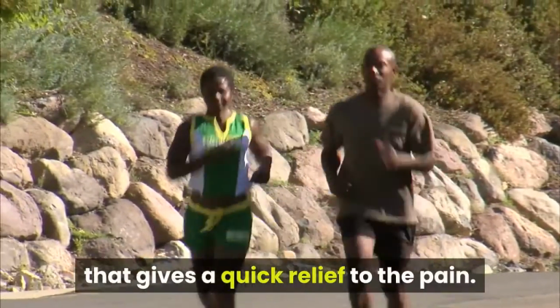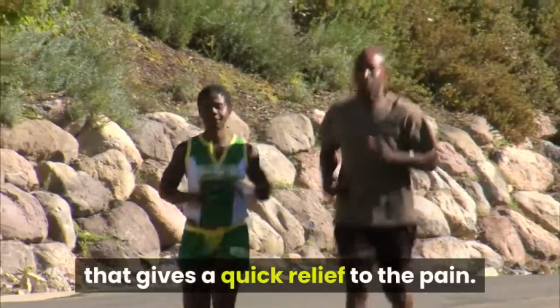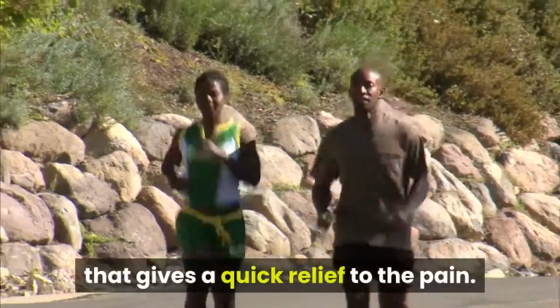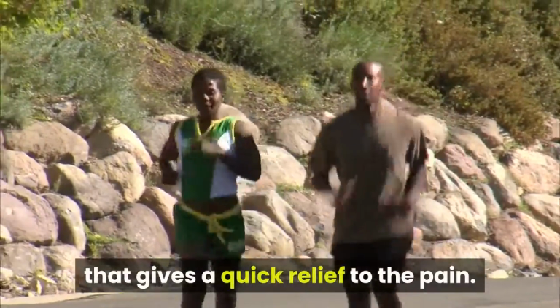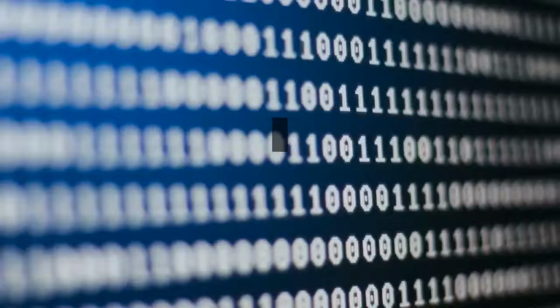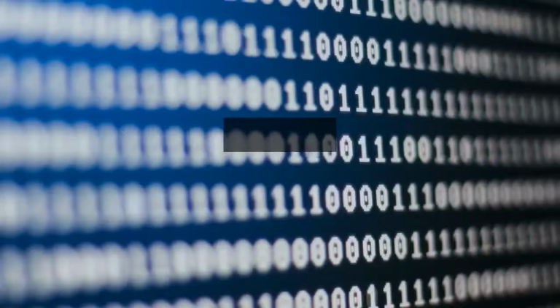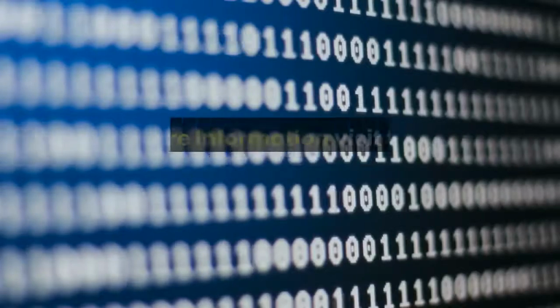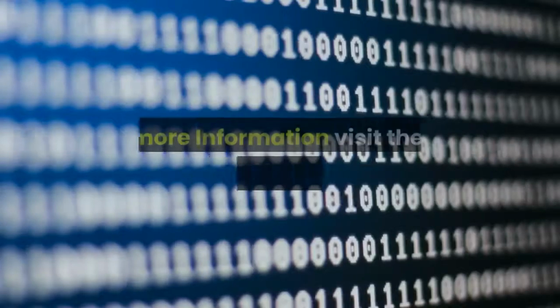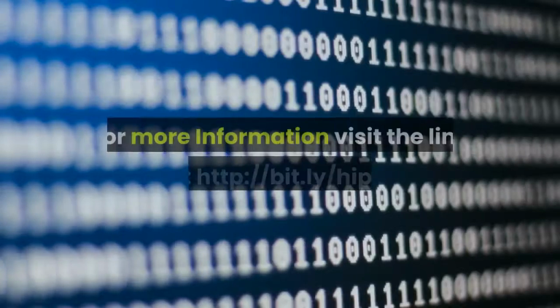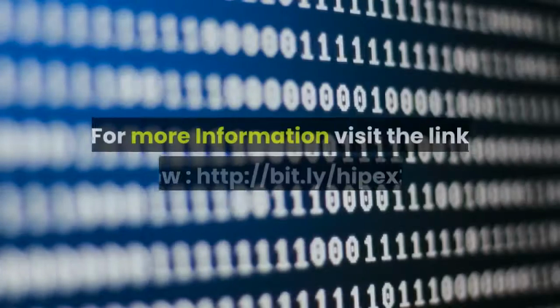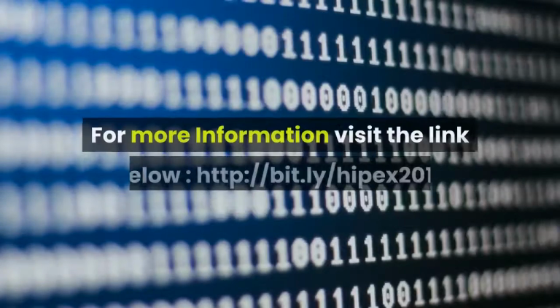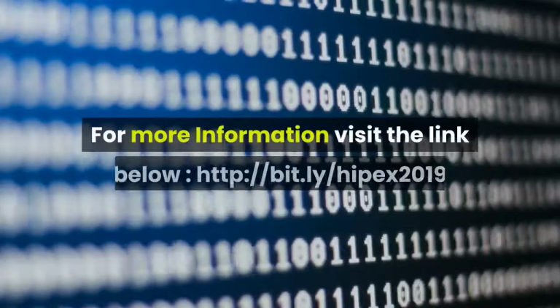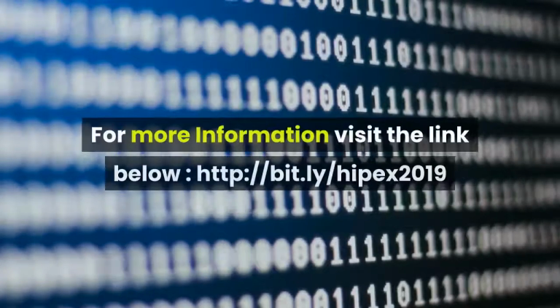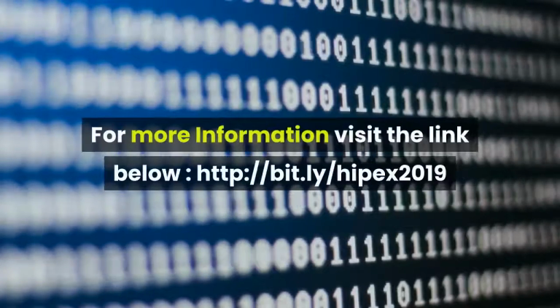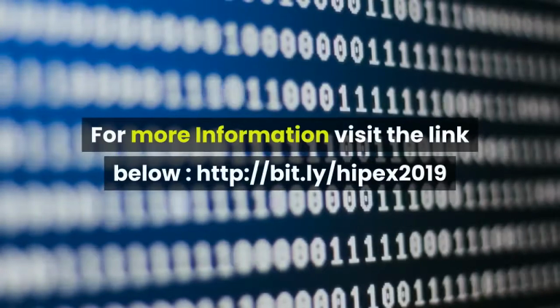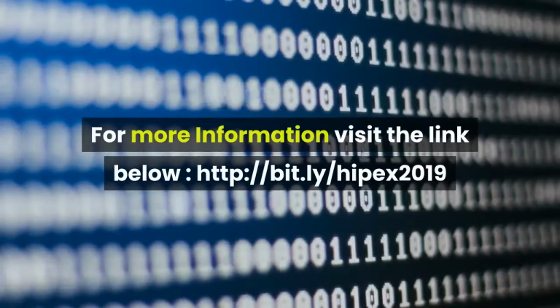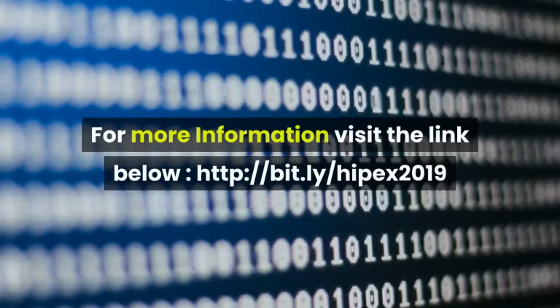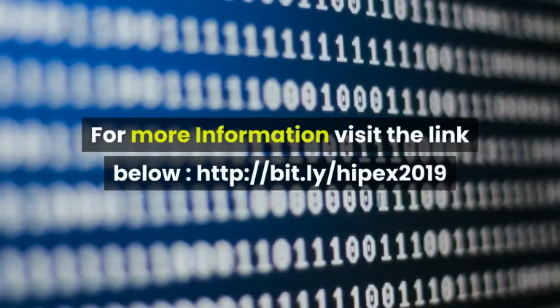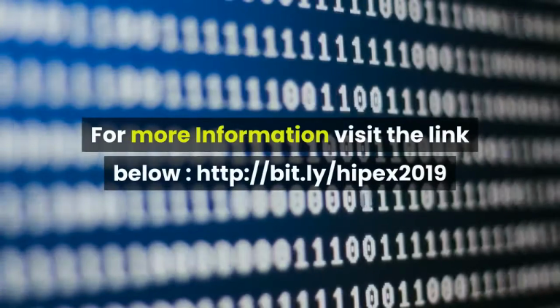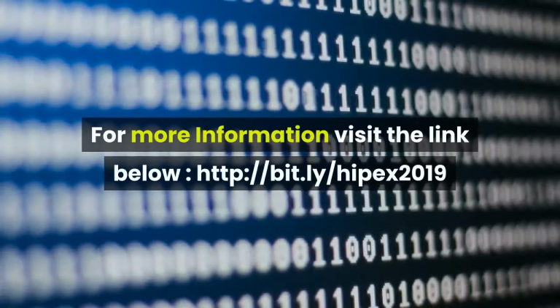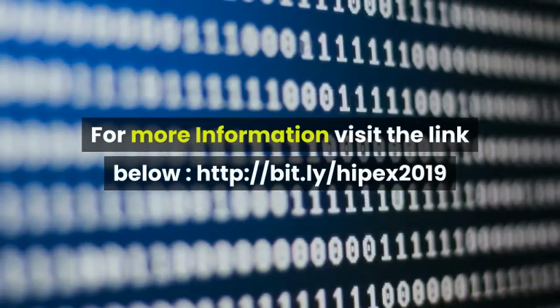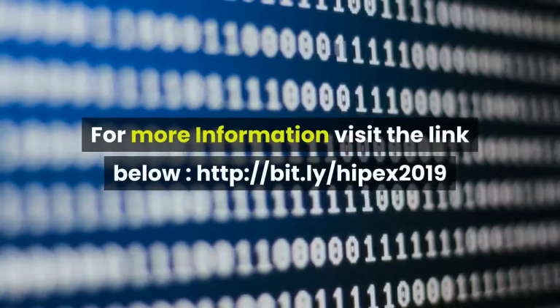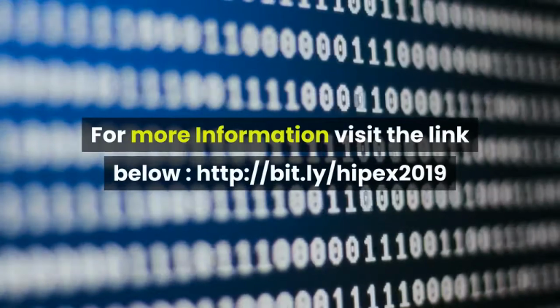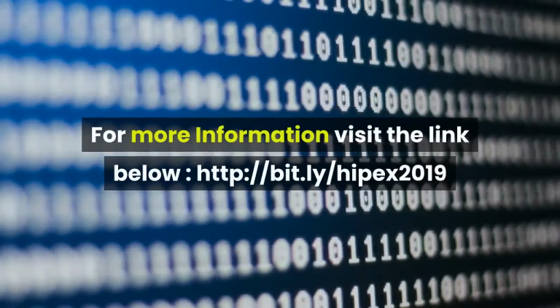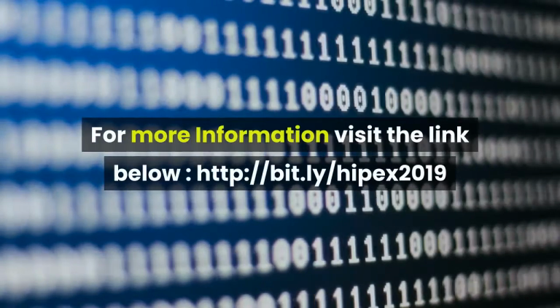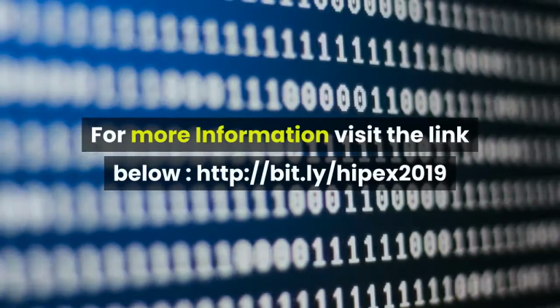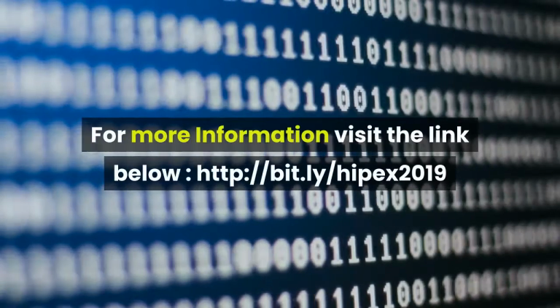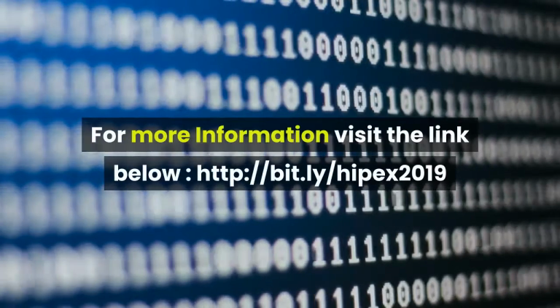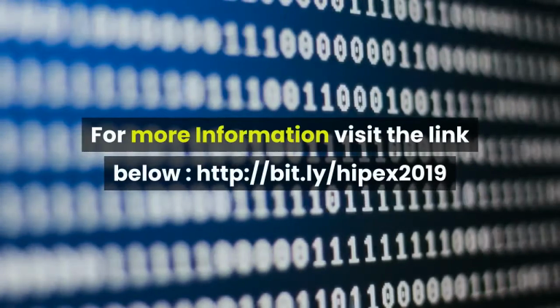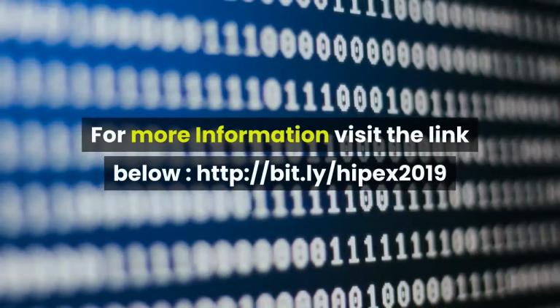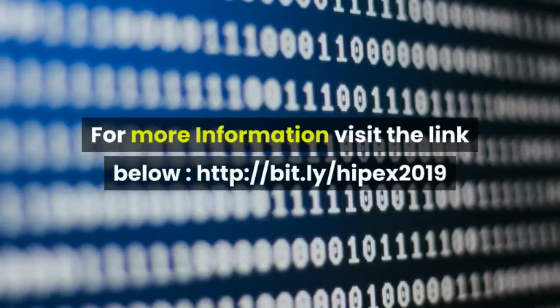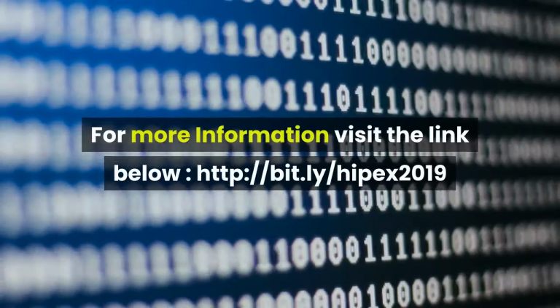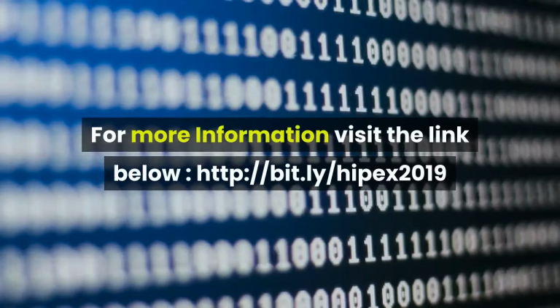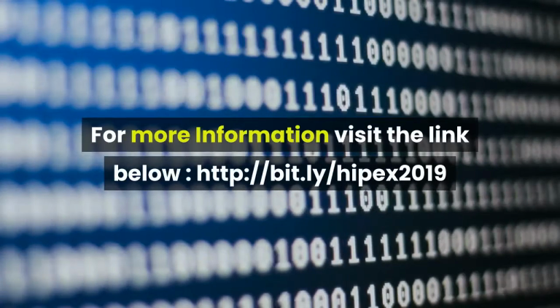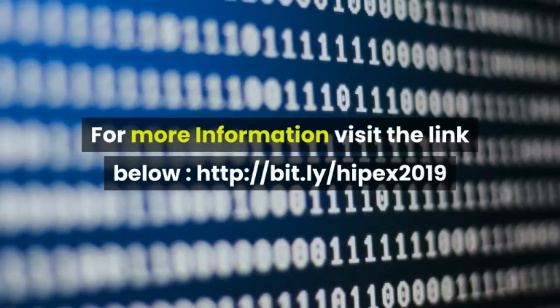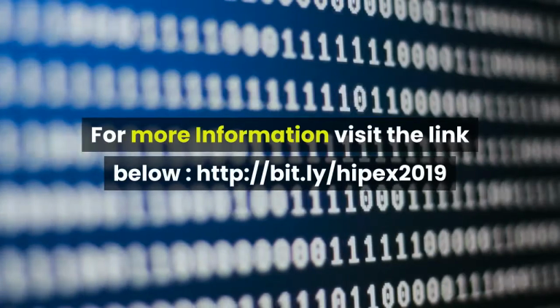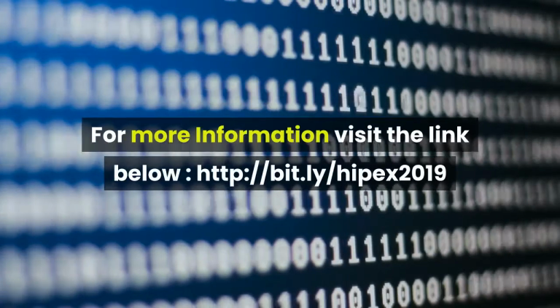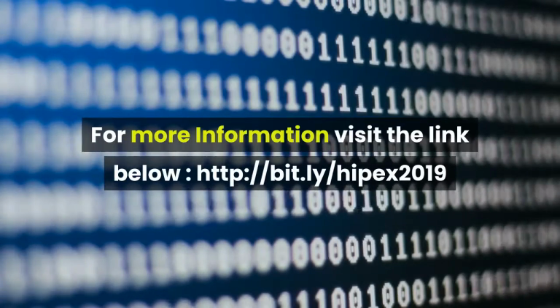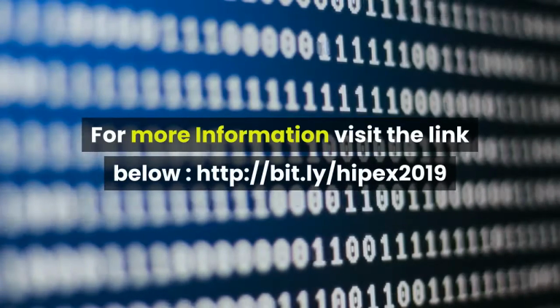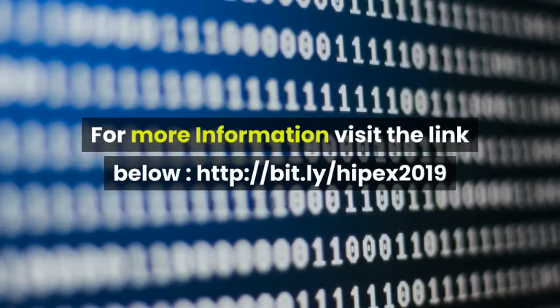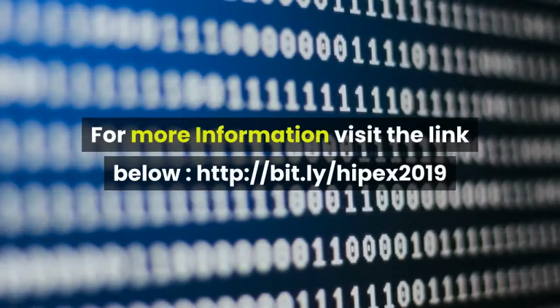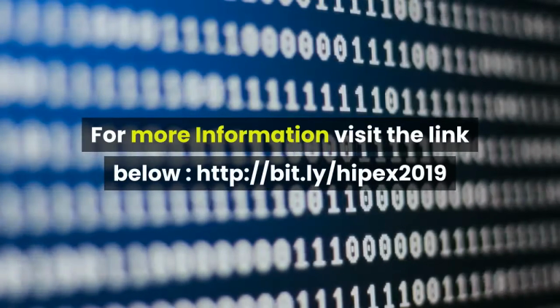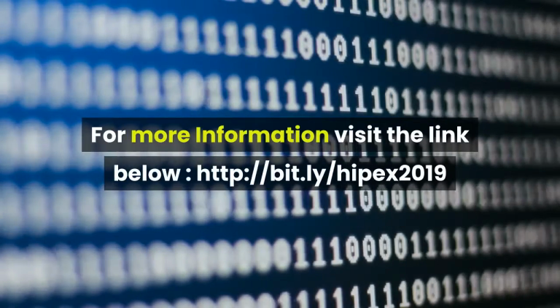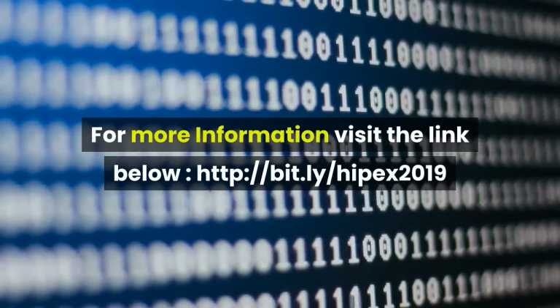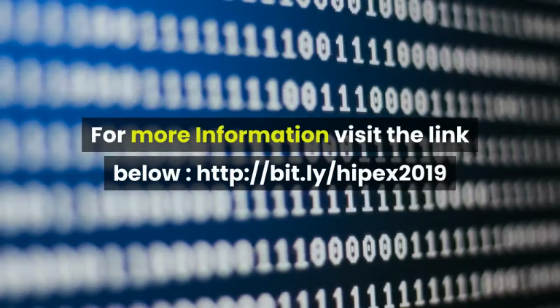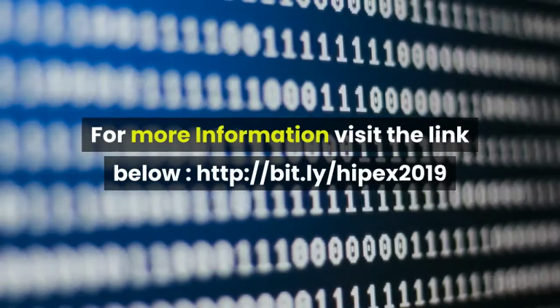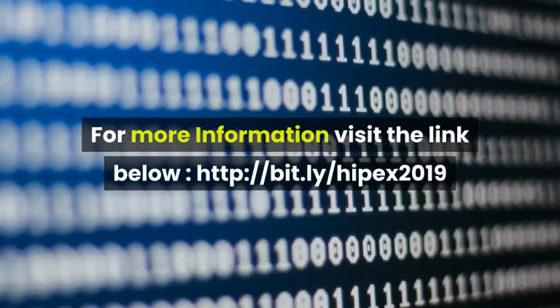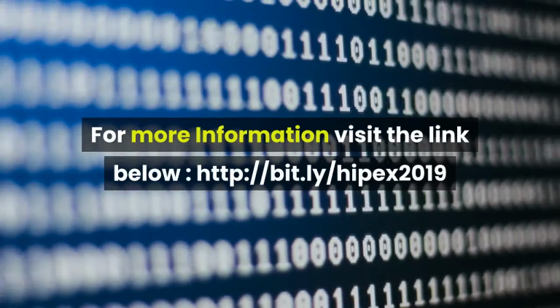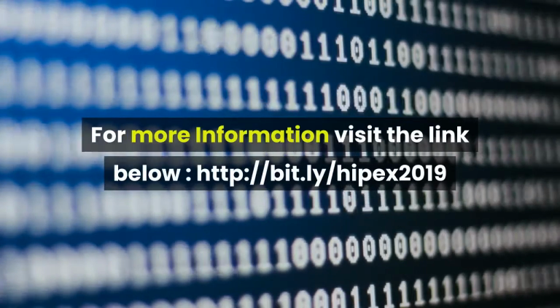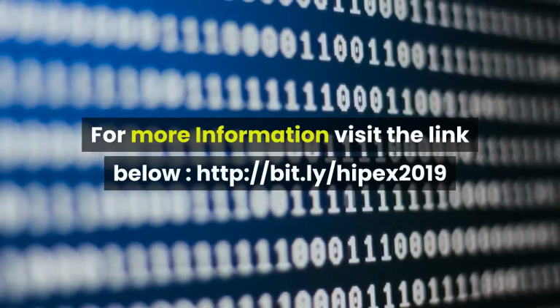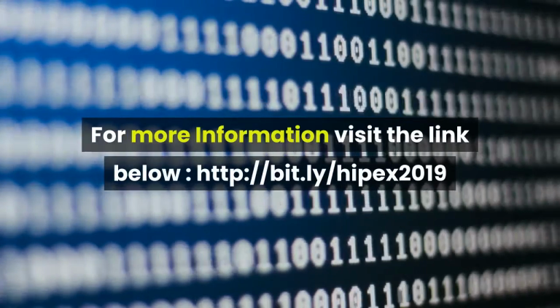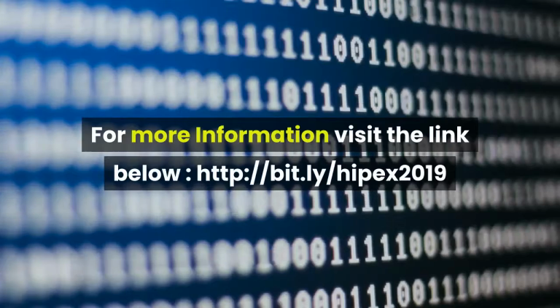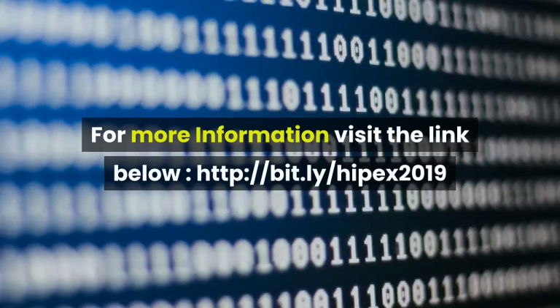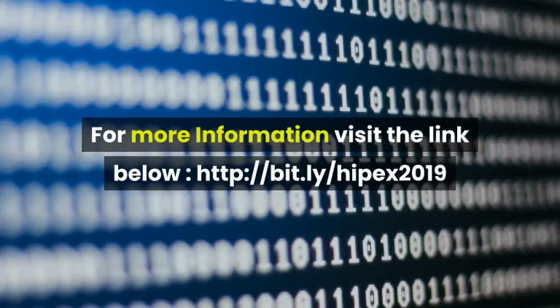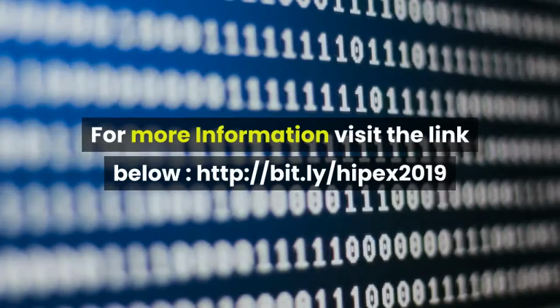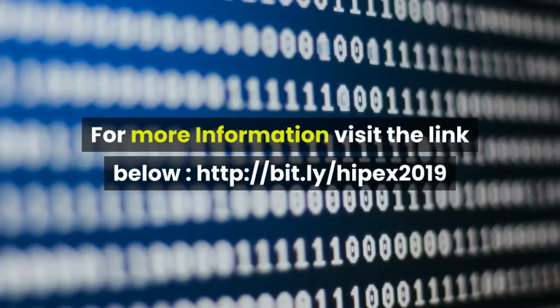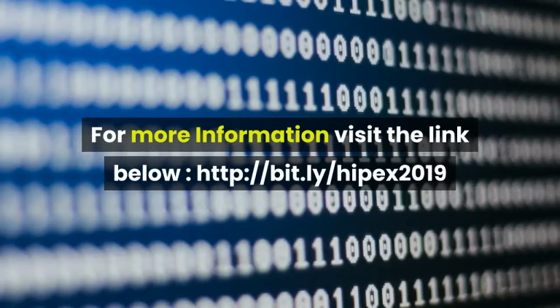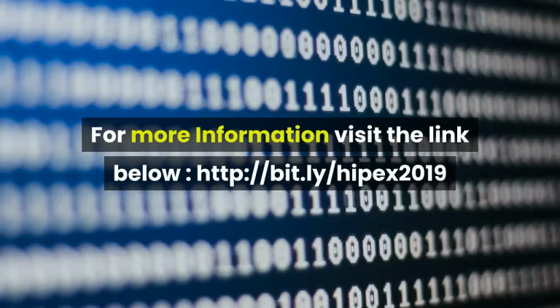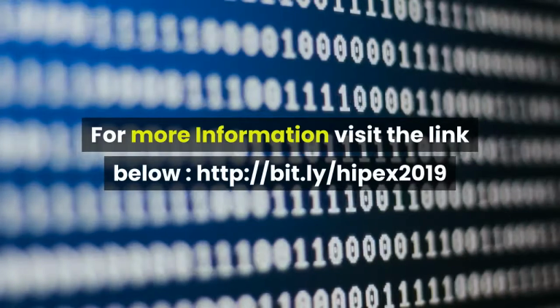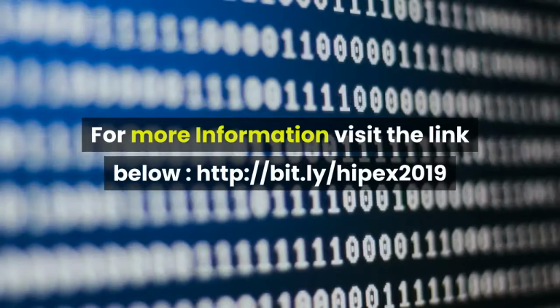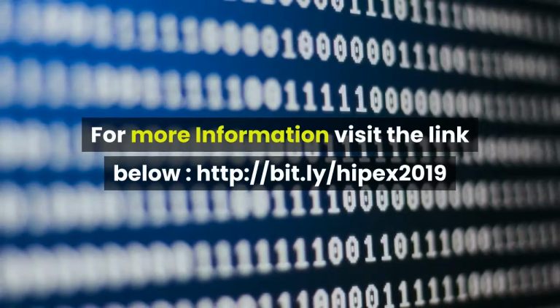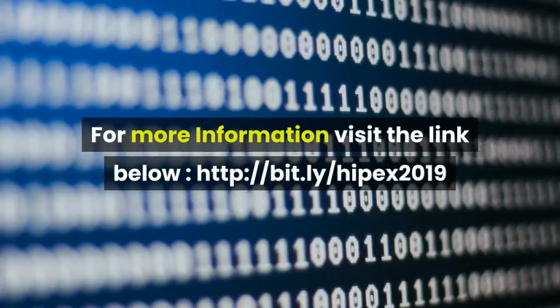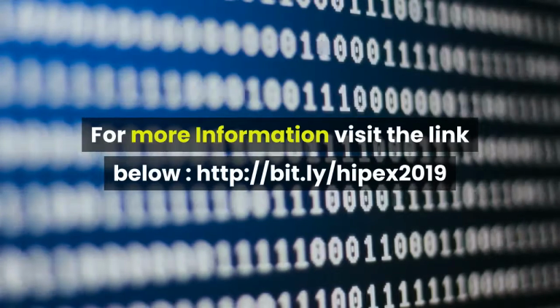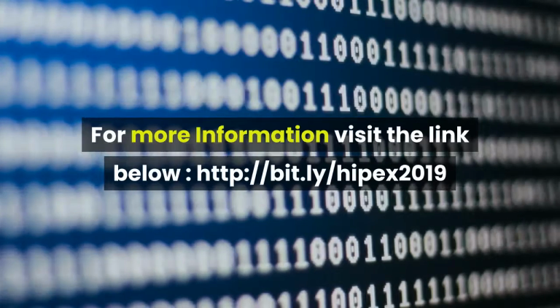For more information, visit the link below: http://bit.ly/hypex2019